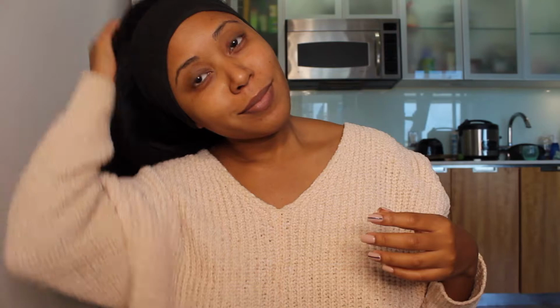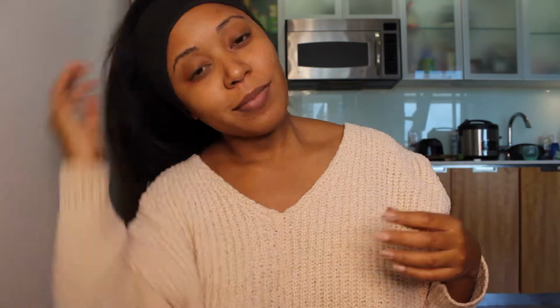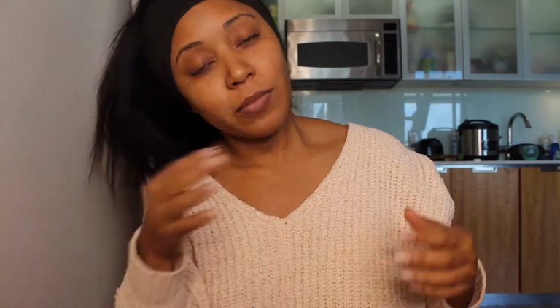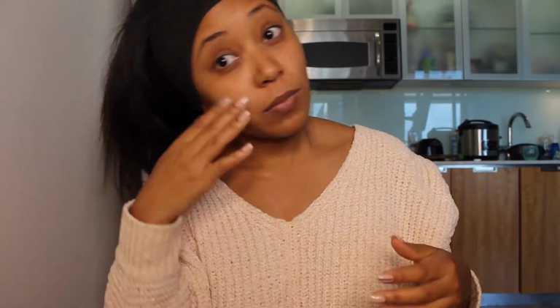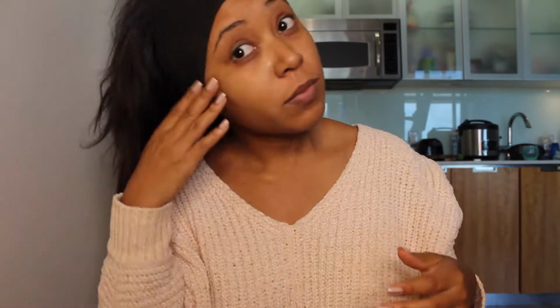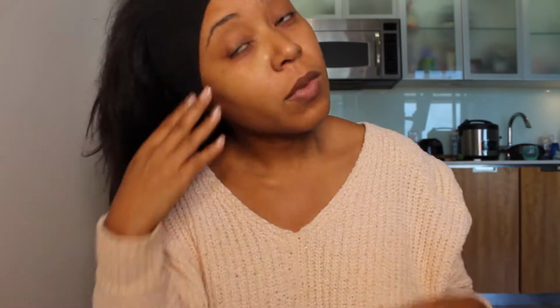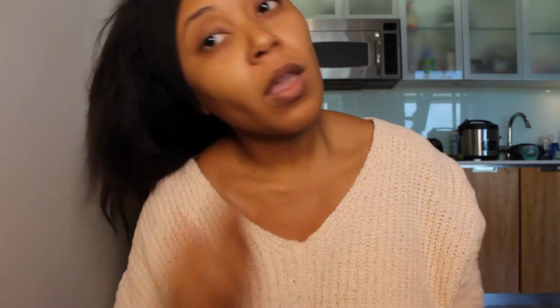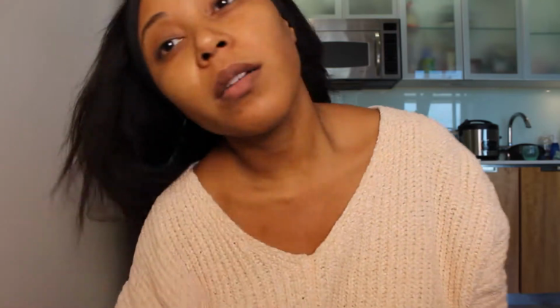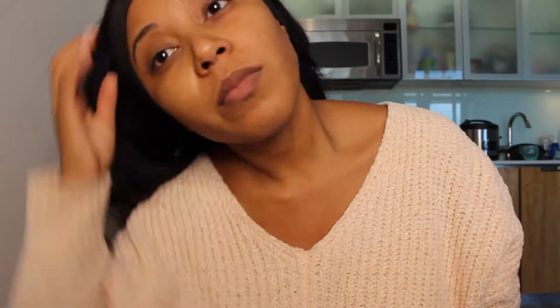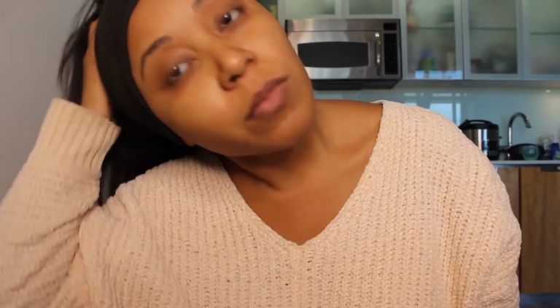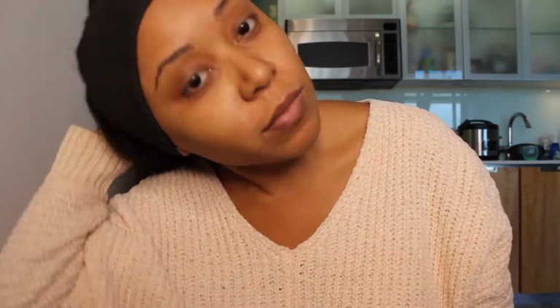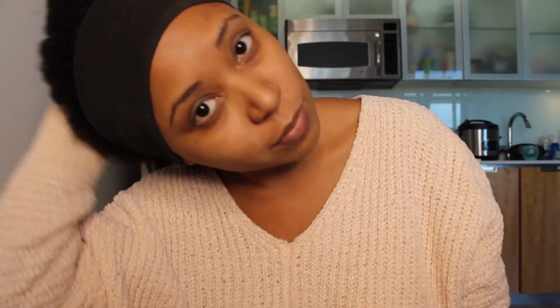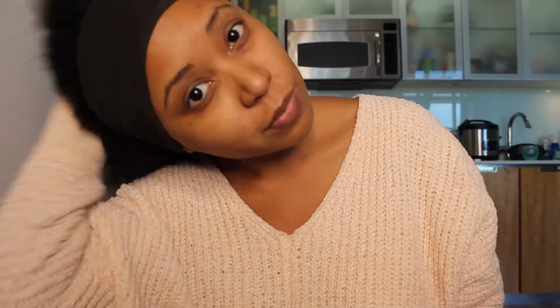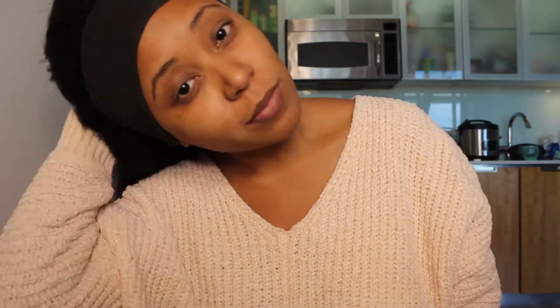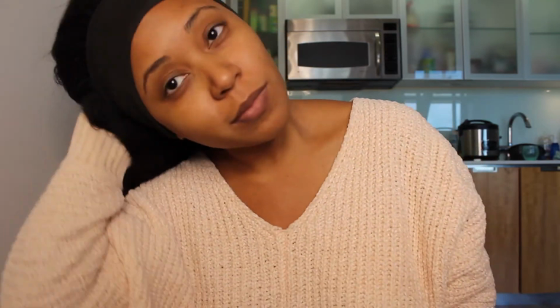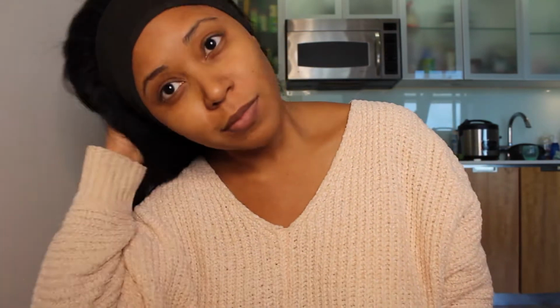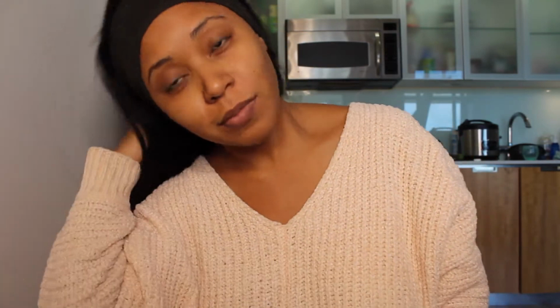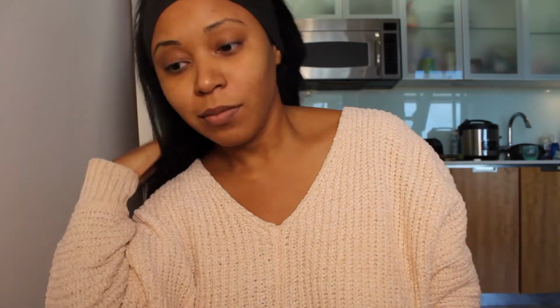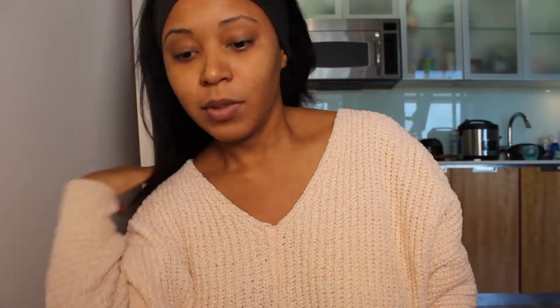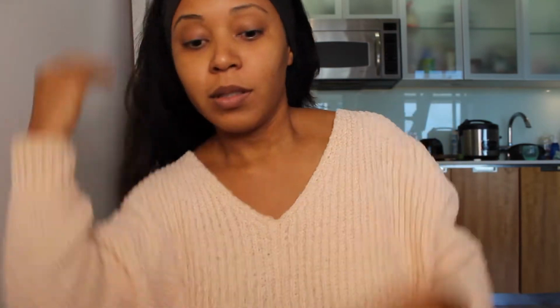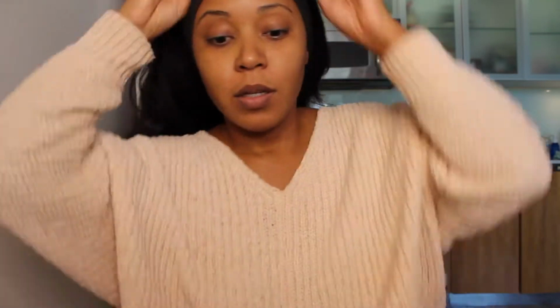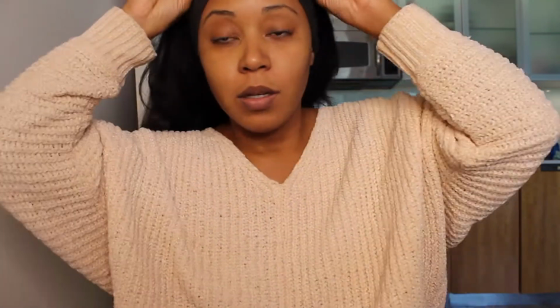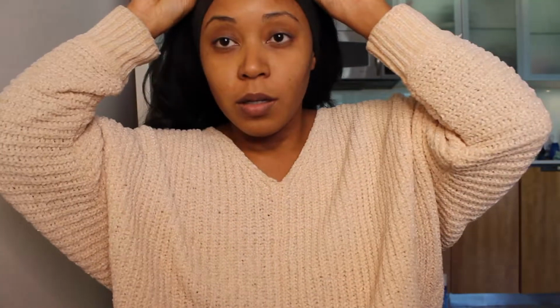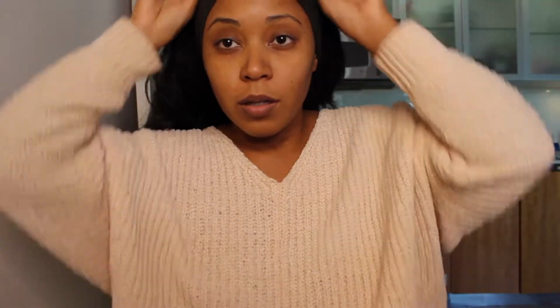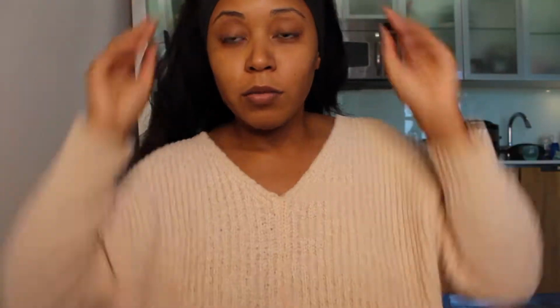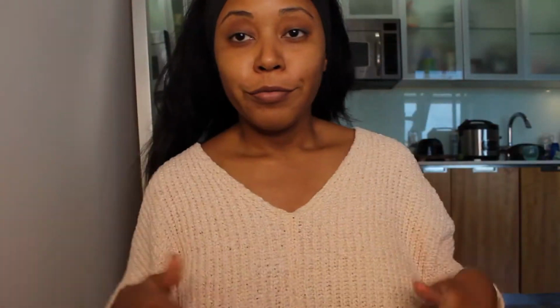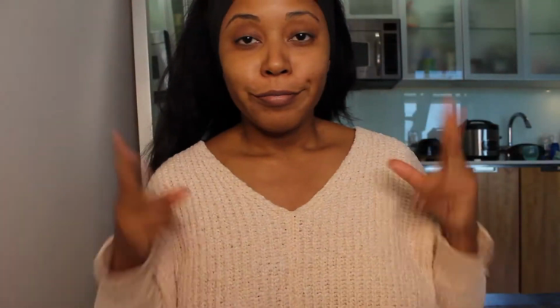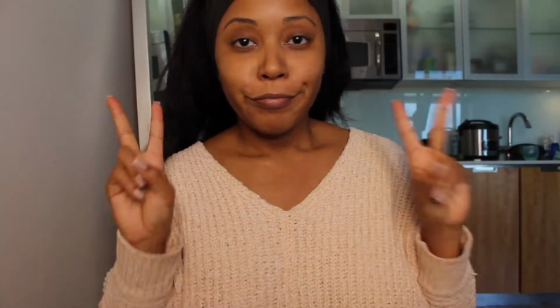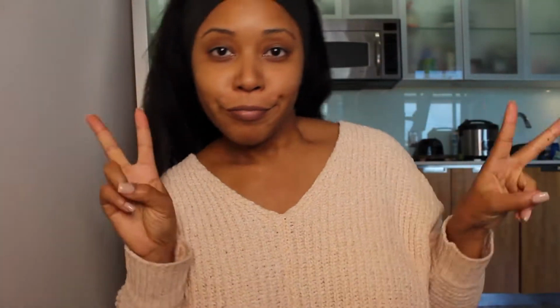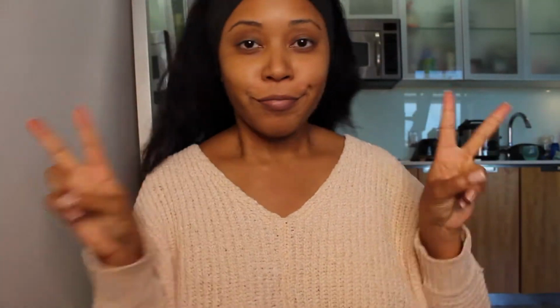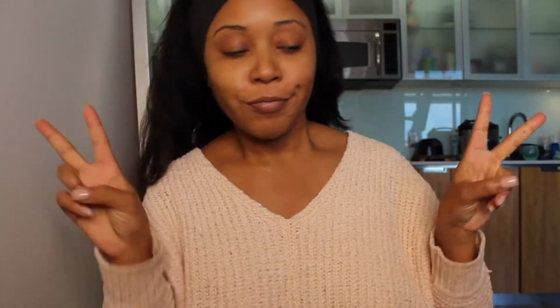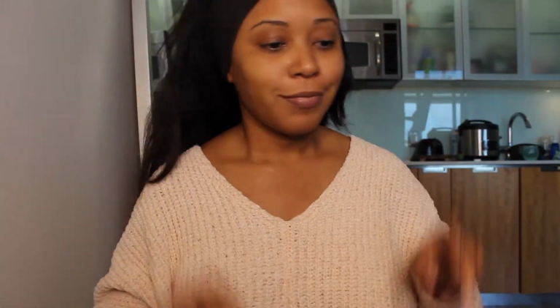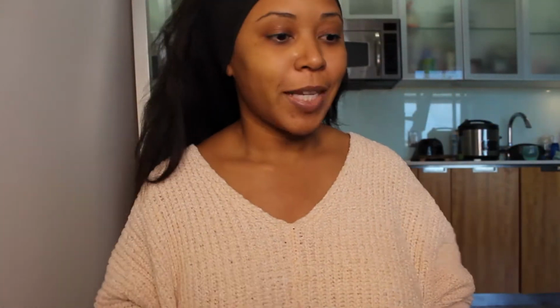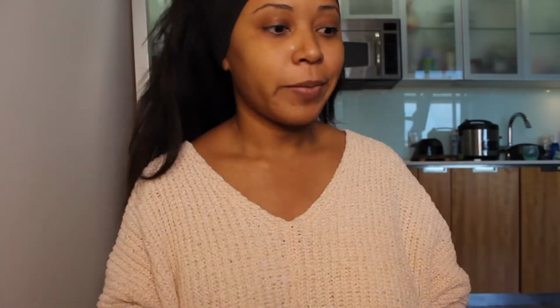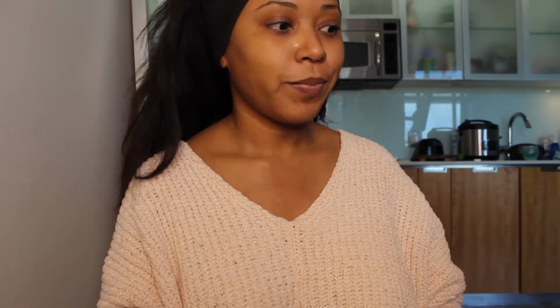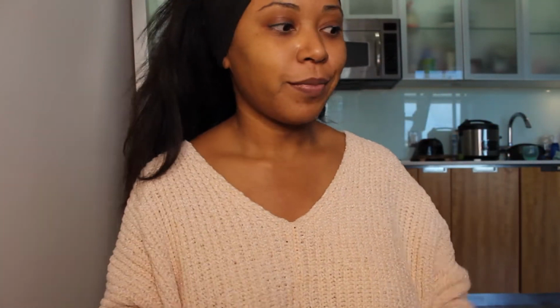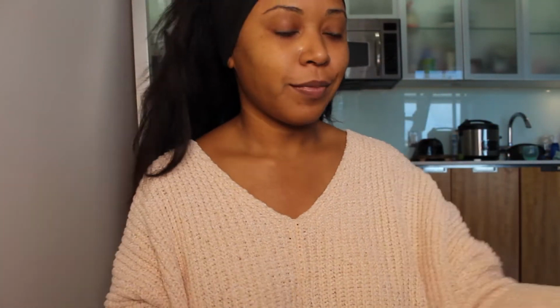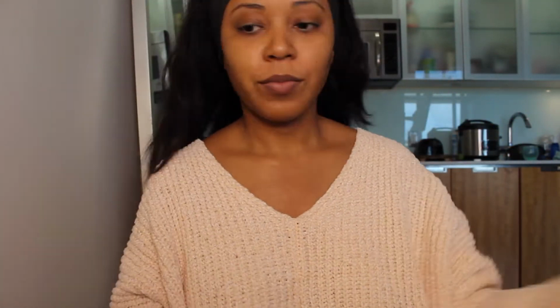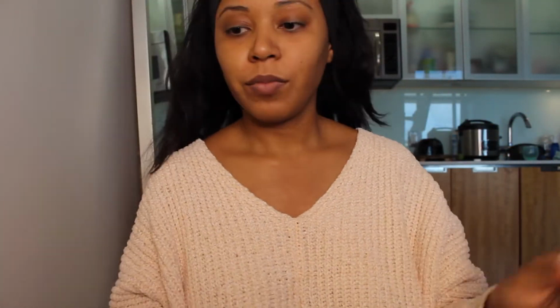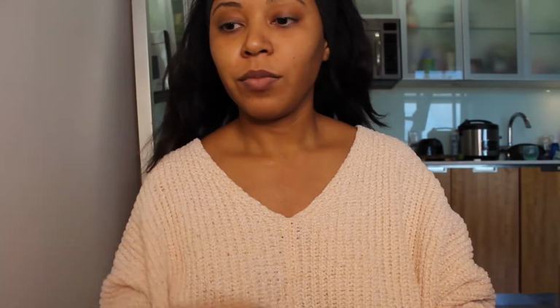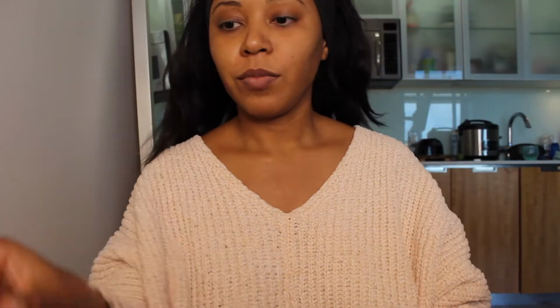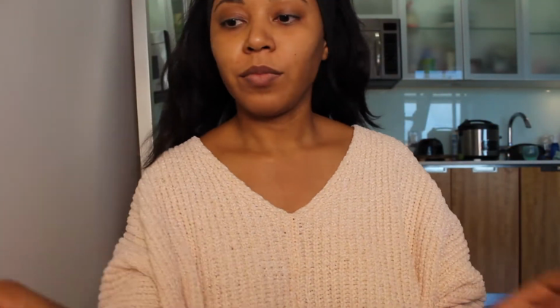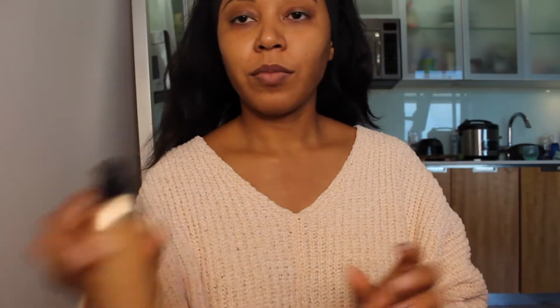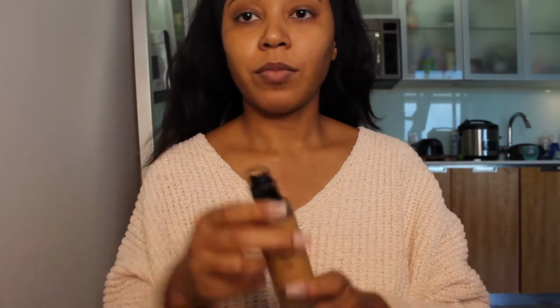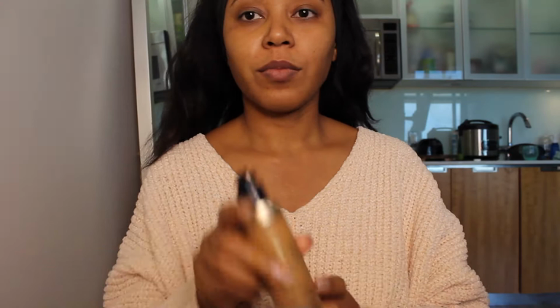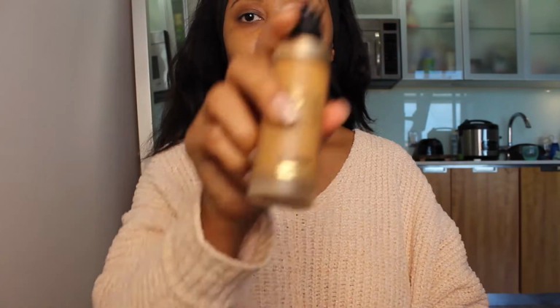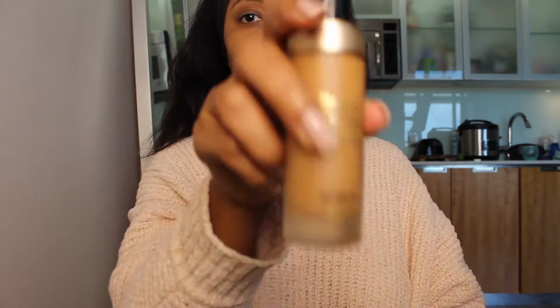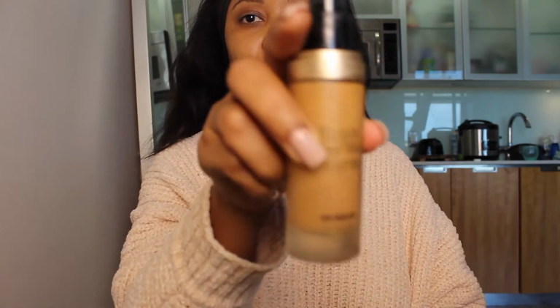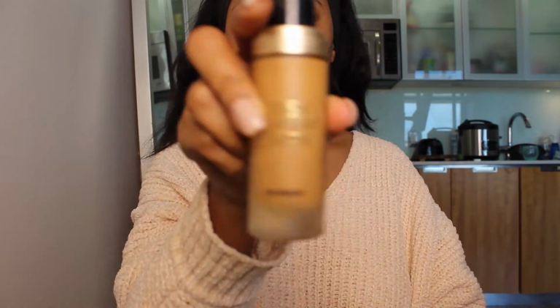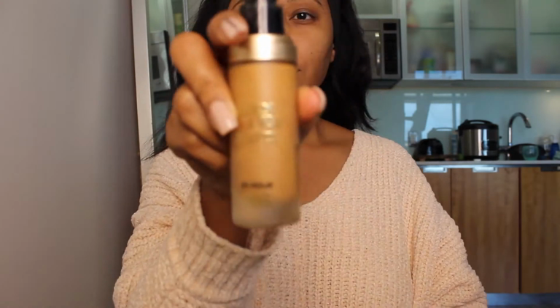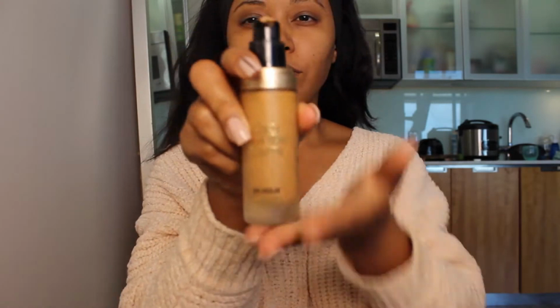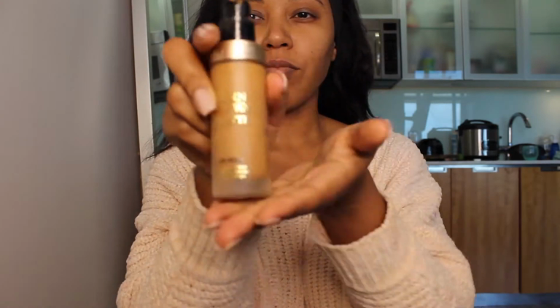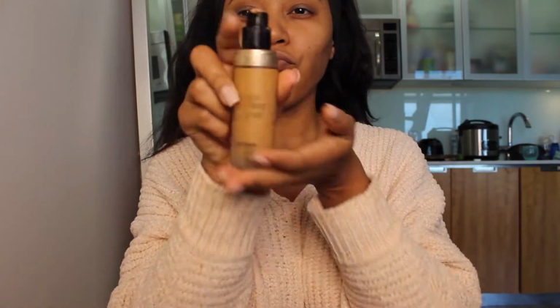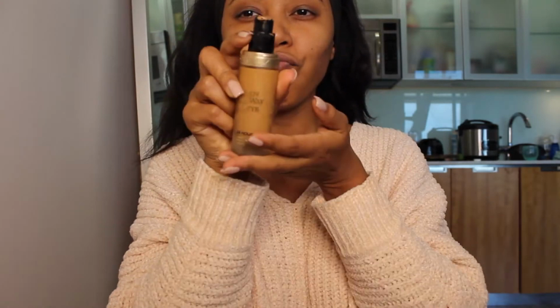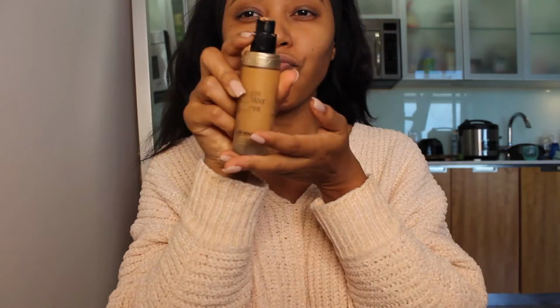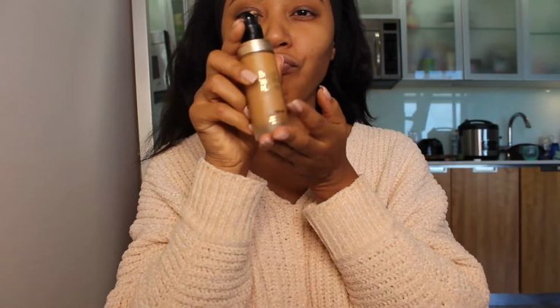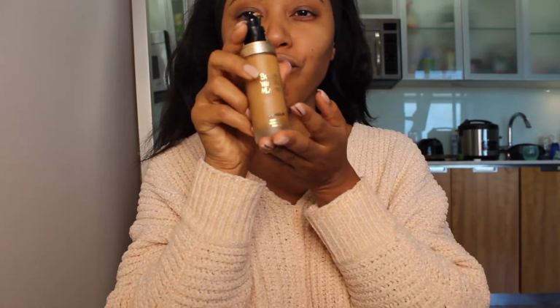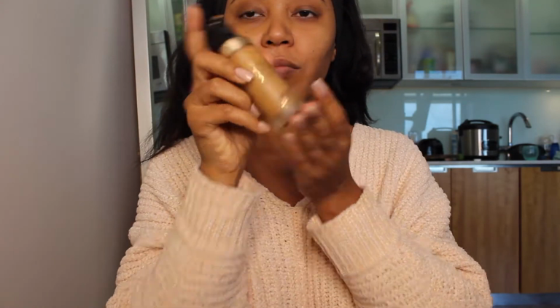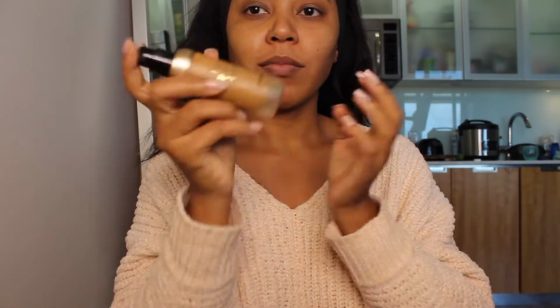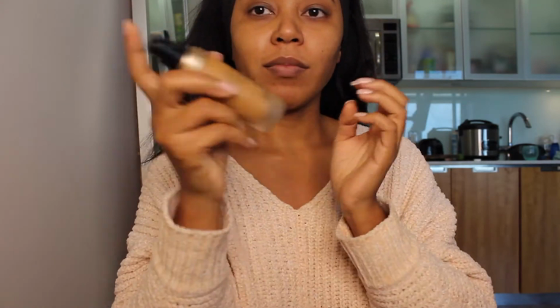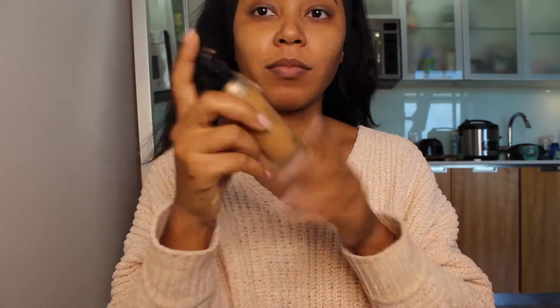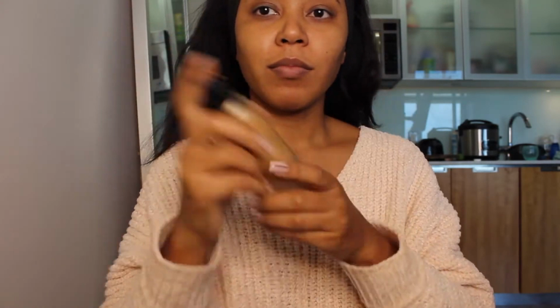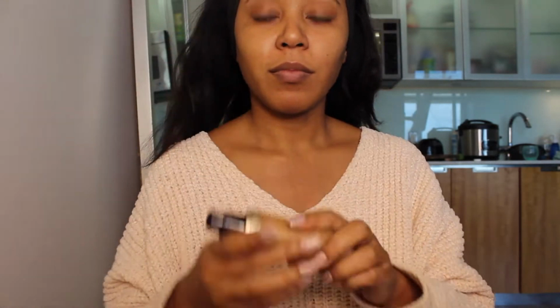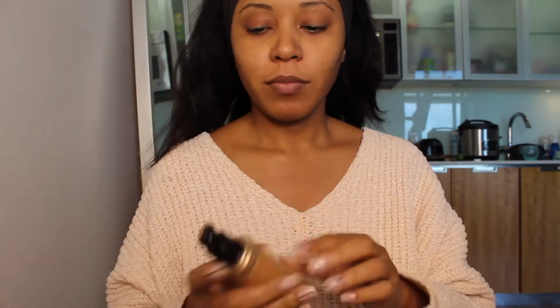Hello everyone! So here is a makeup get ready with me. I have not done one of these in years. So let's get started.